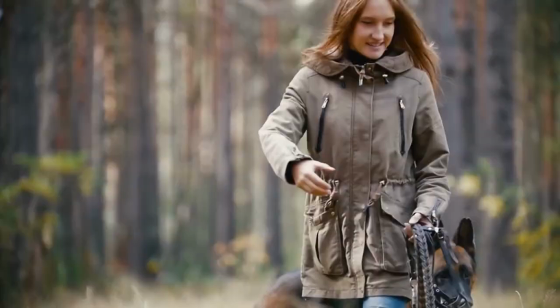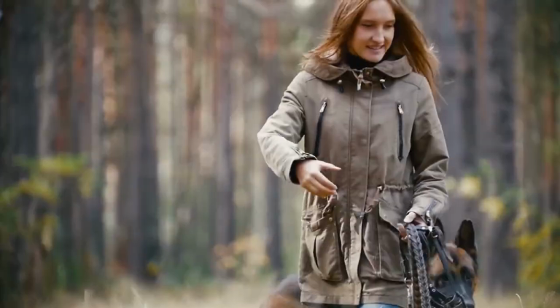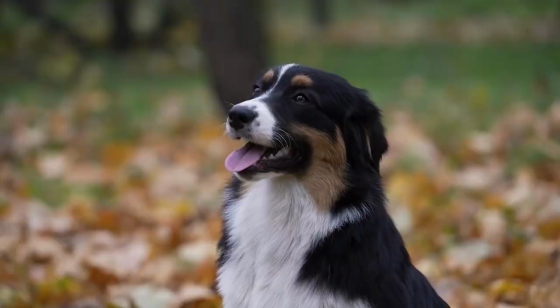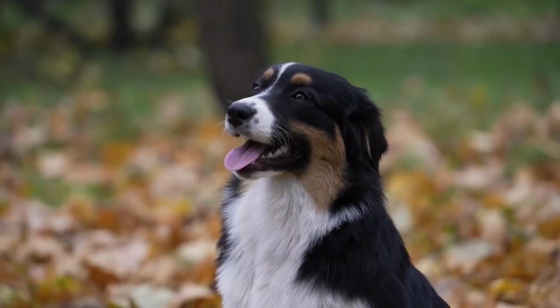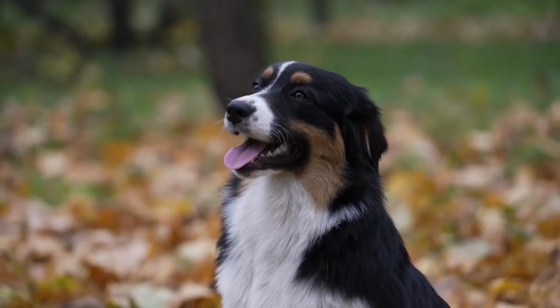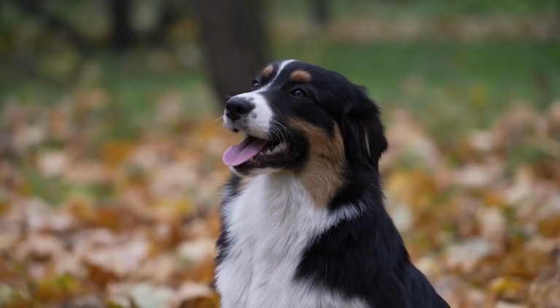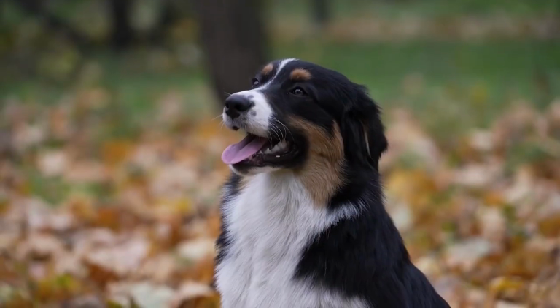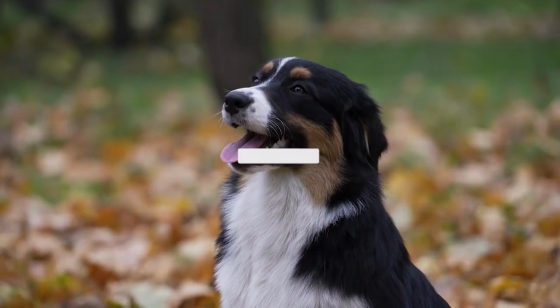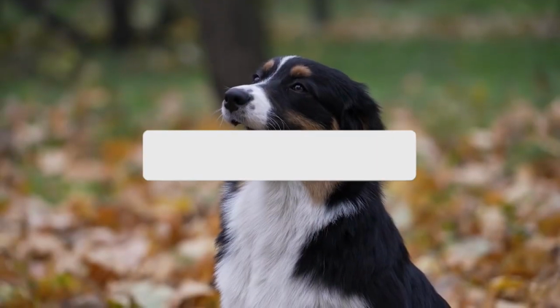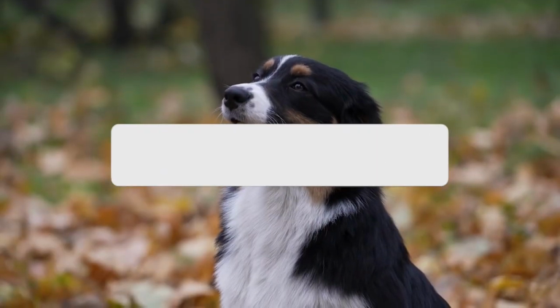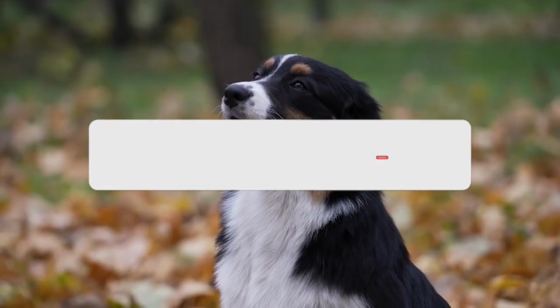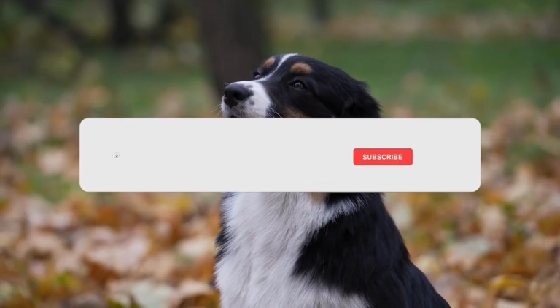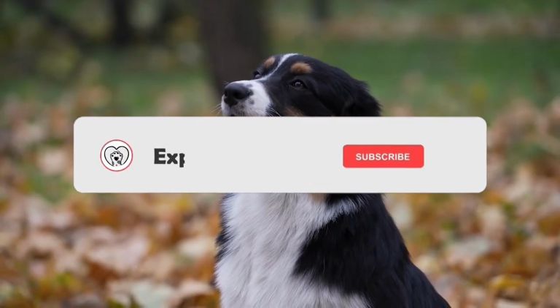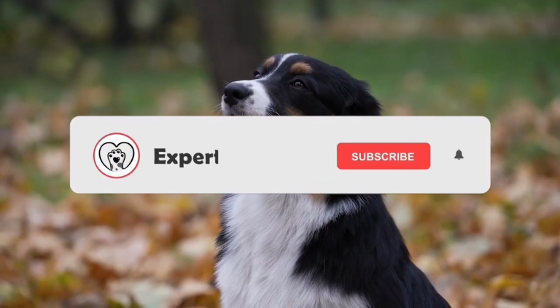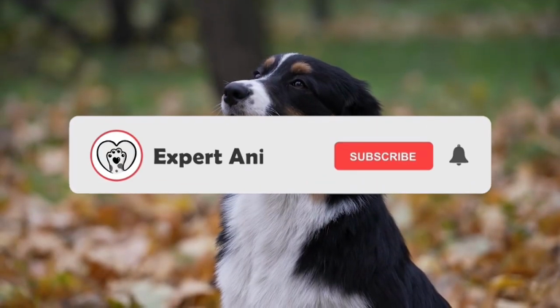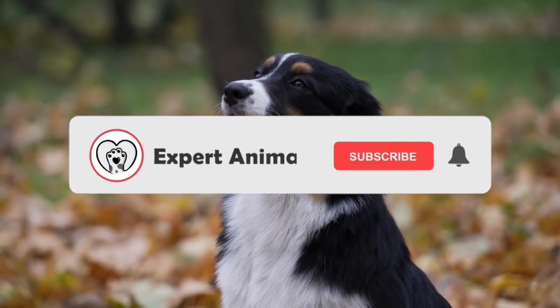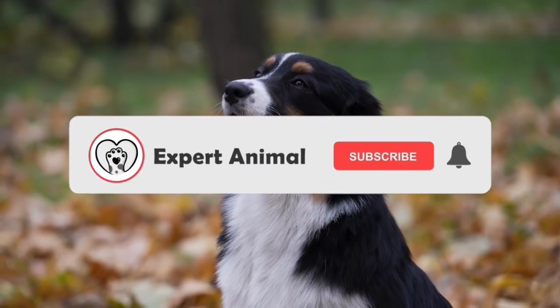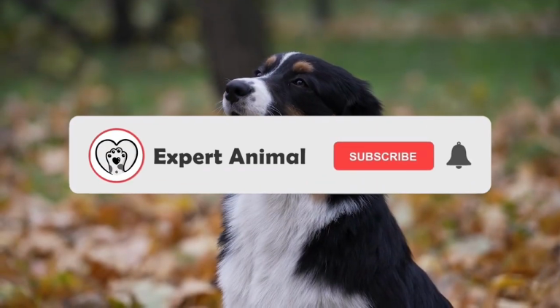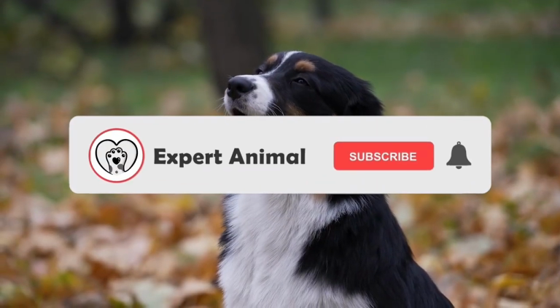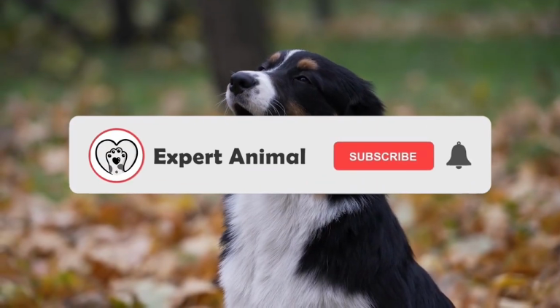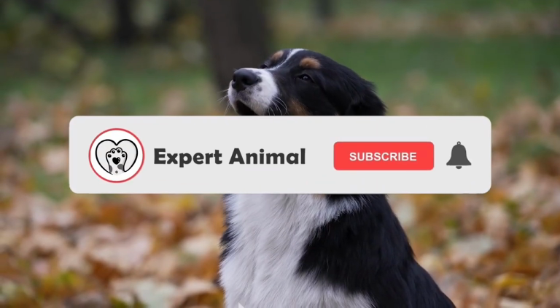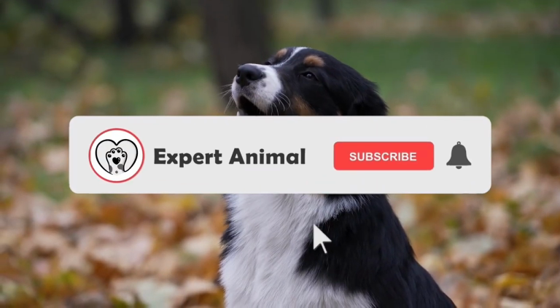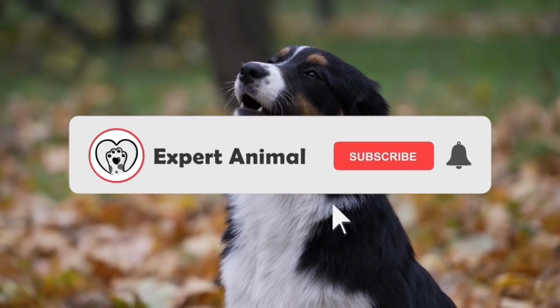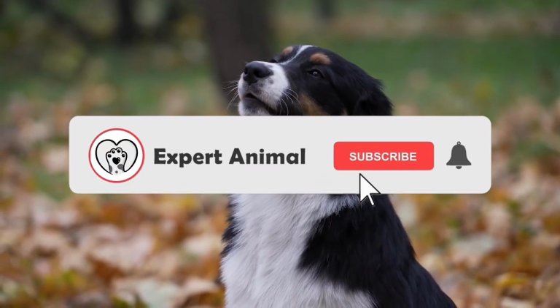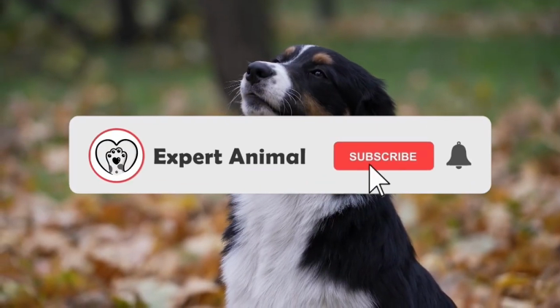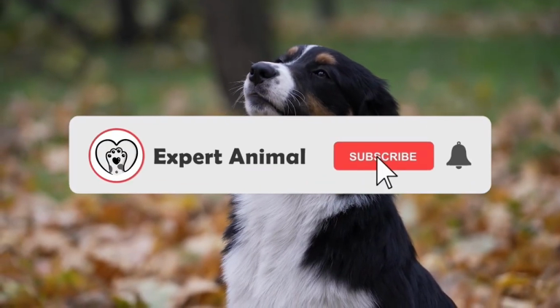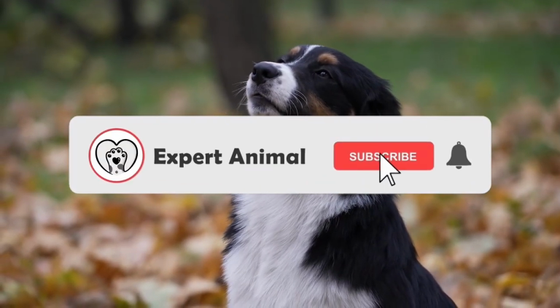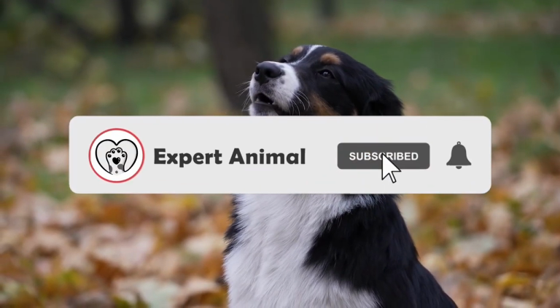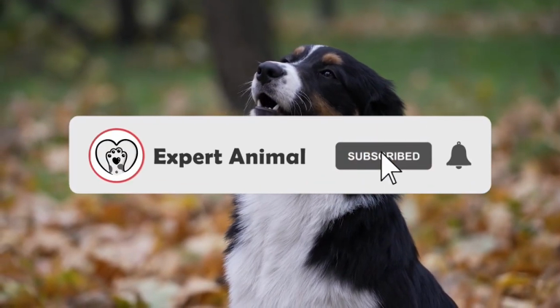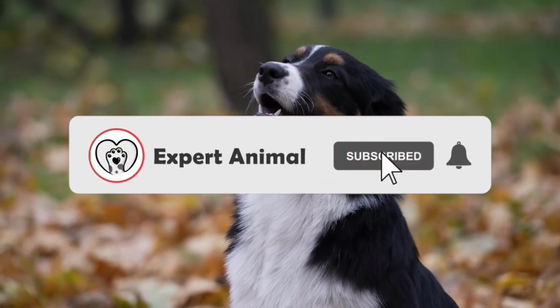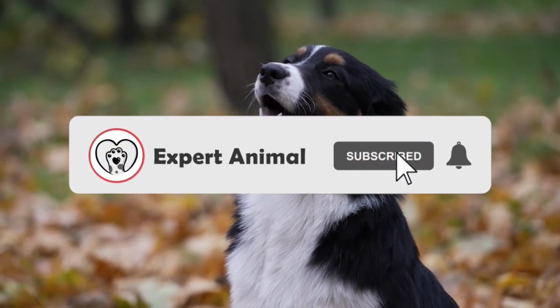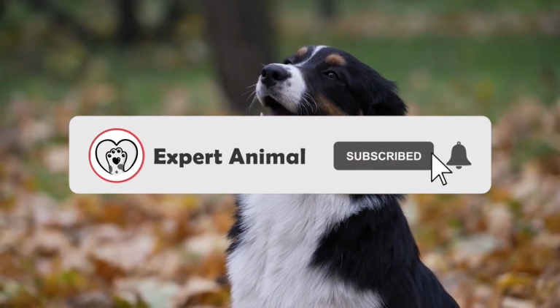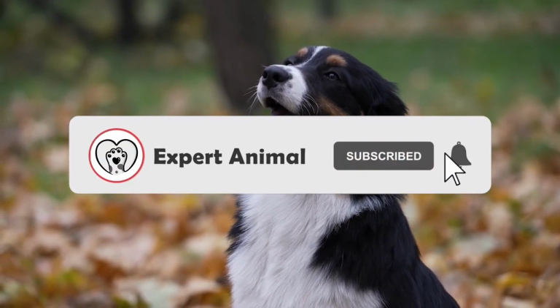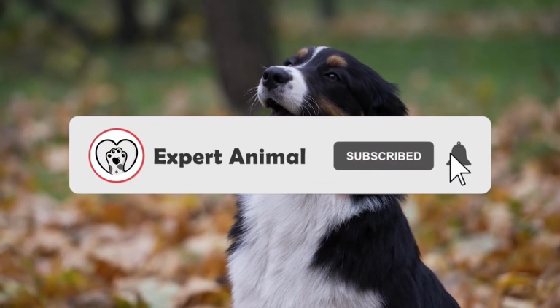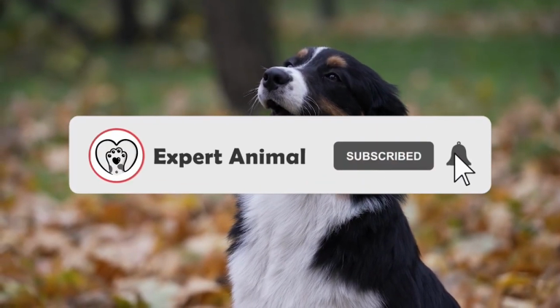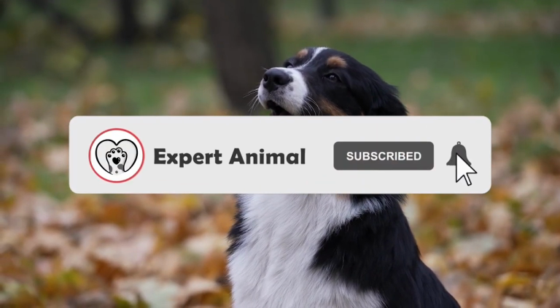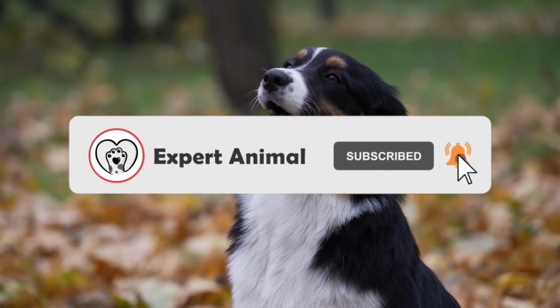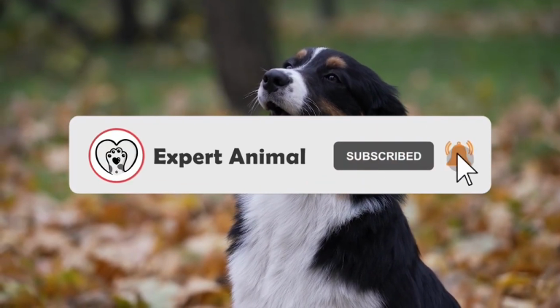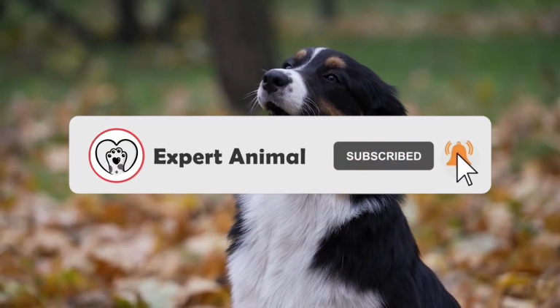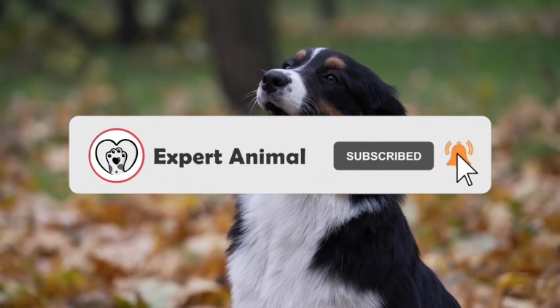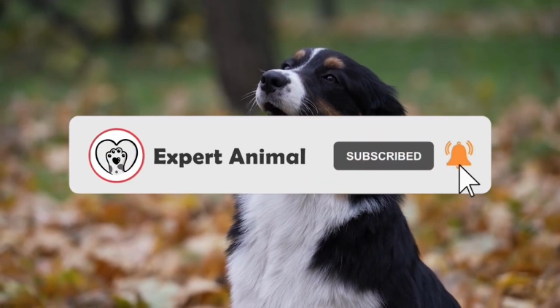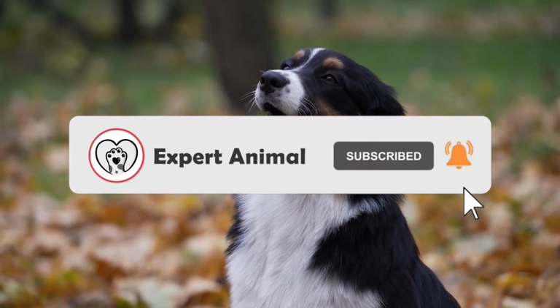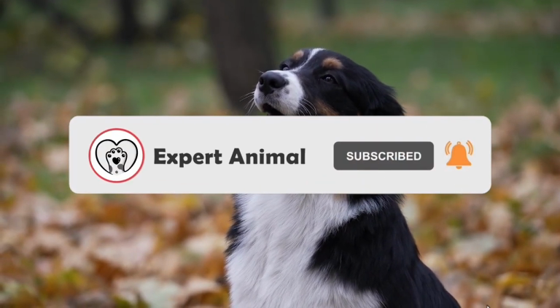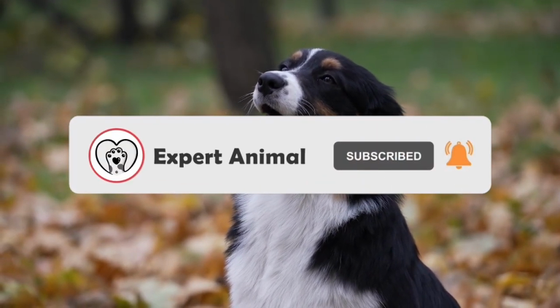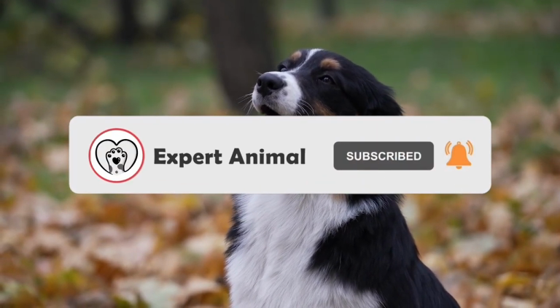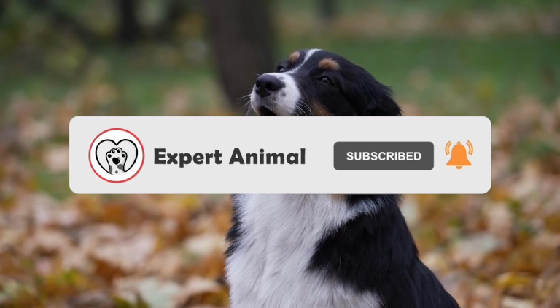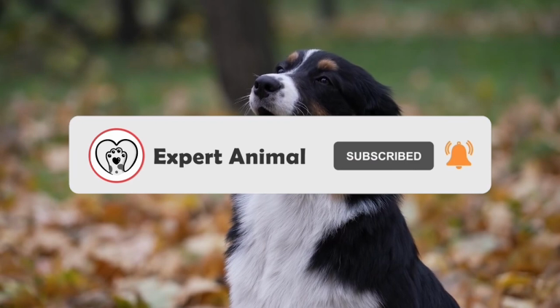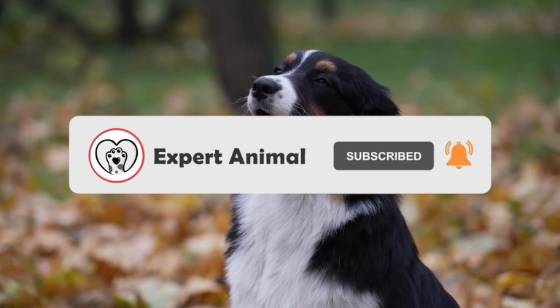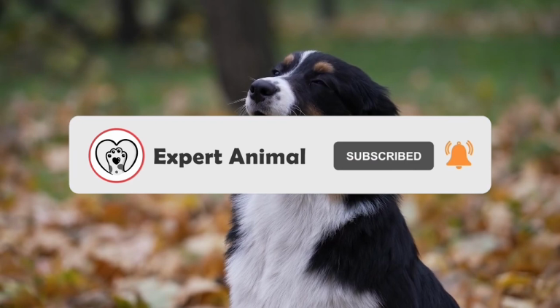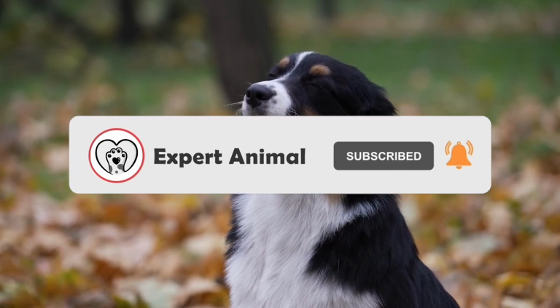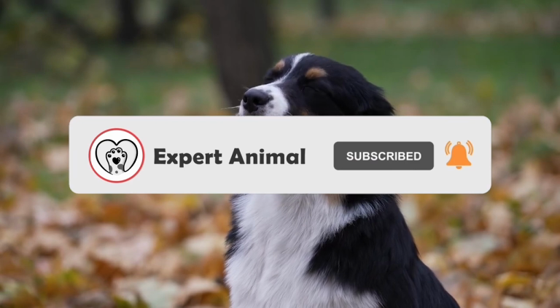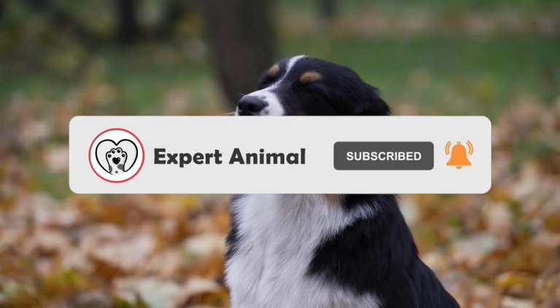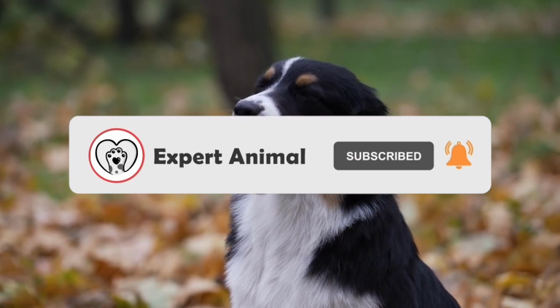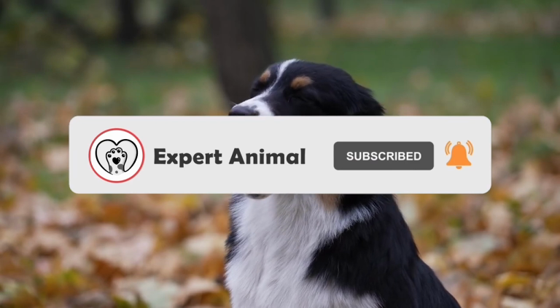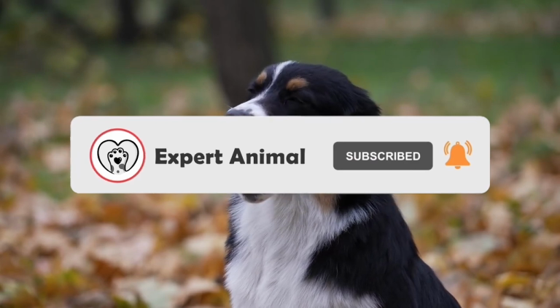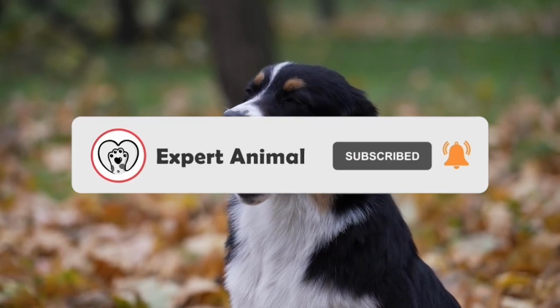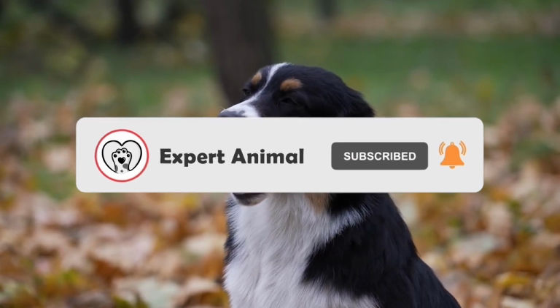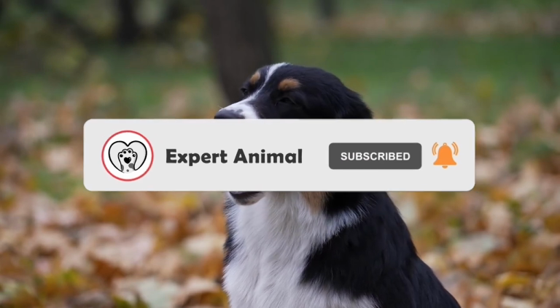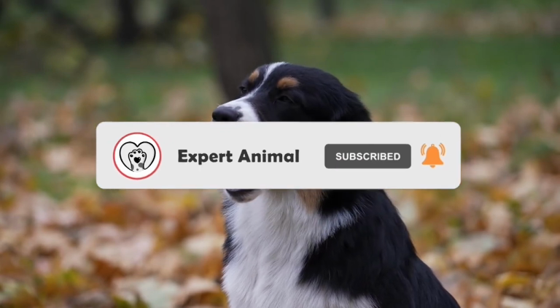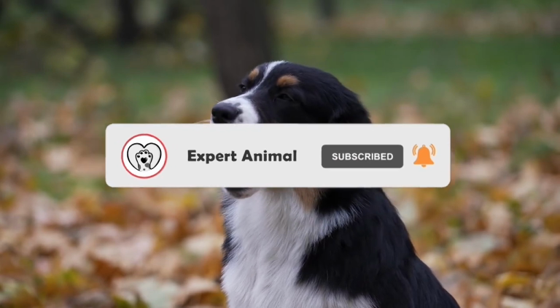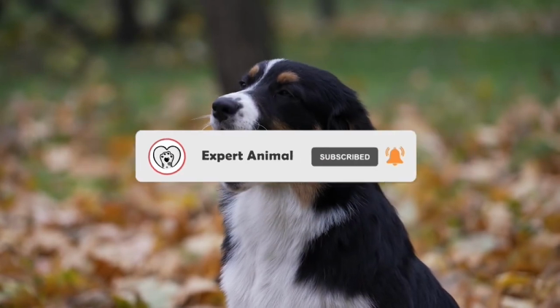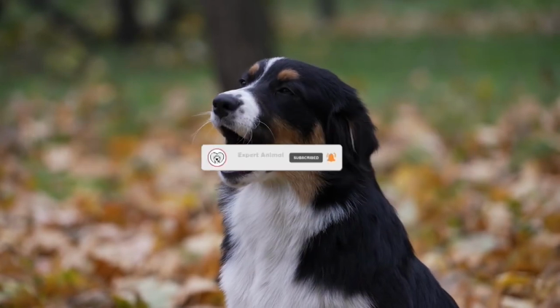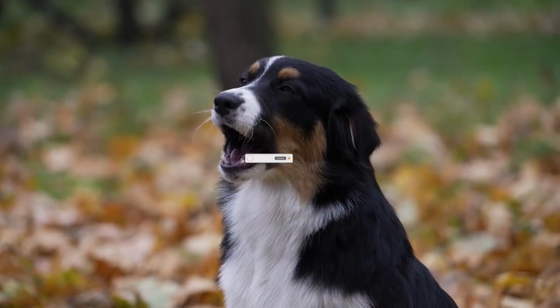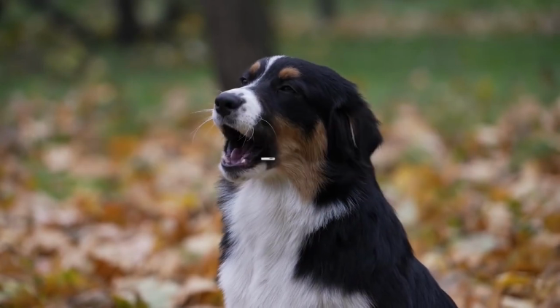Hello there and welcome to Expert Animal. Before we start, please subscribe to our channel for your daily dose of dog-related content.